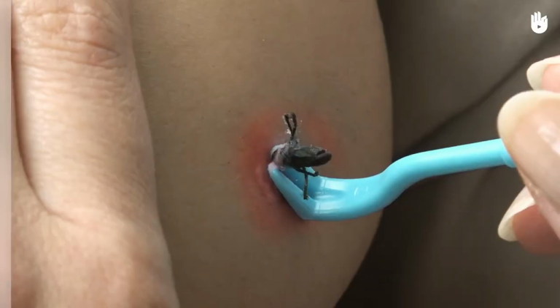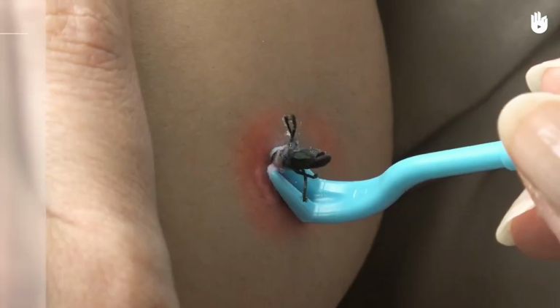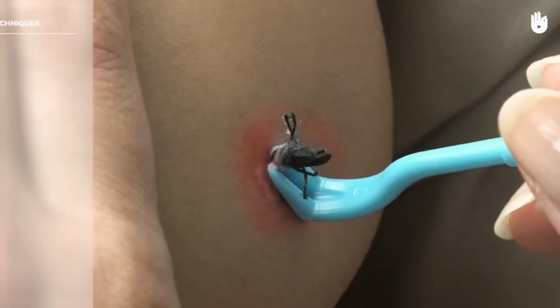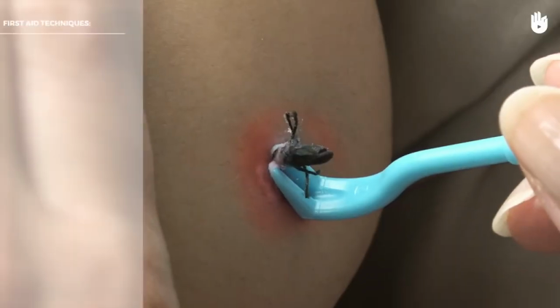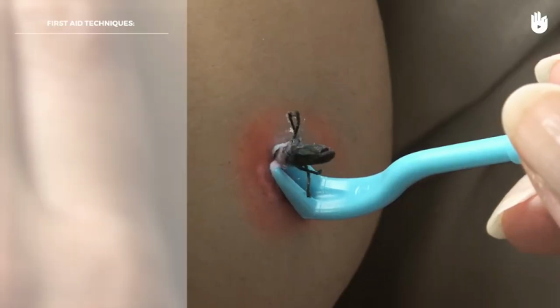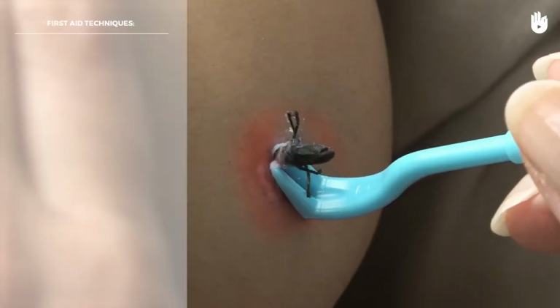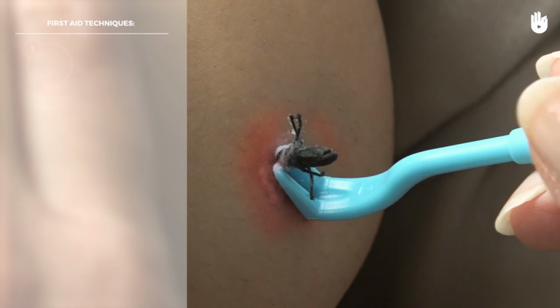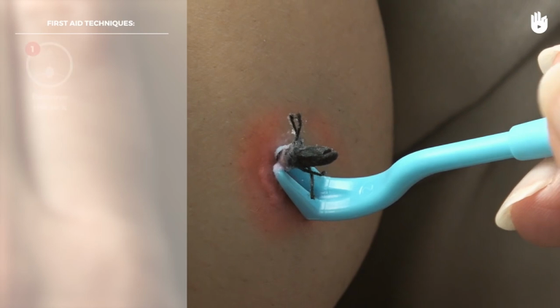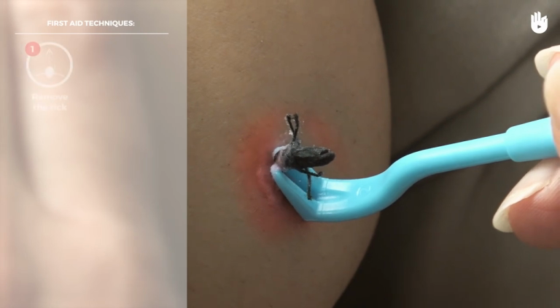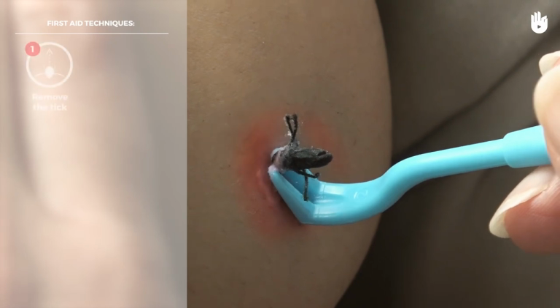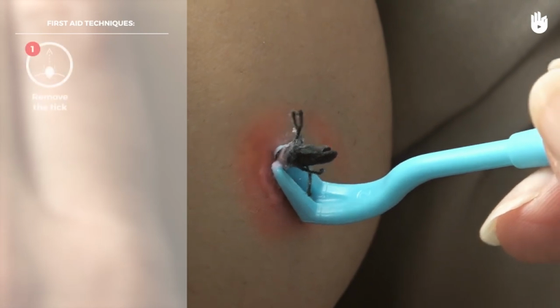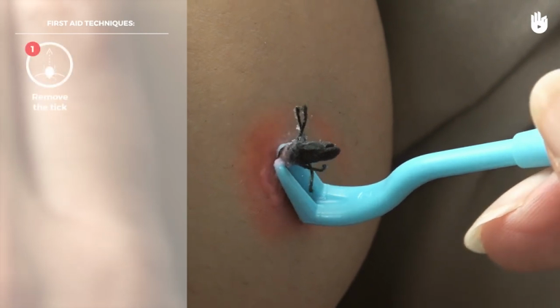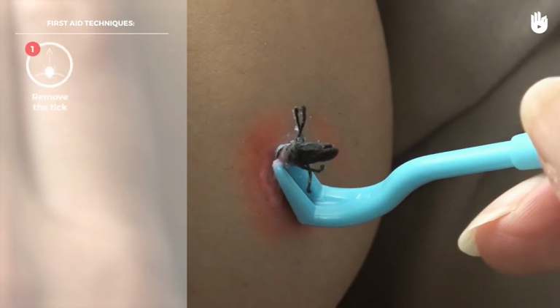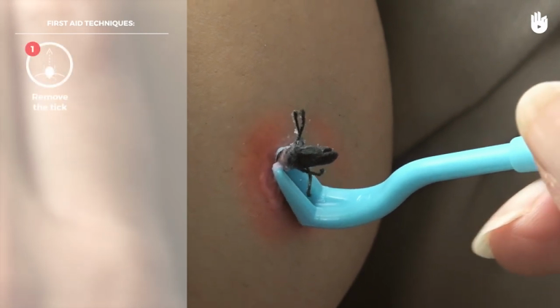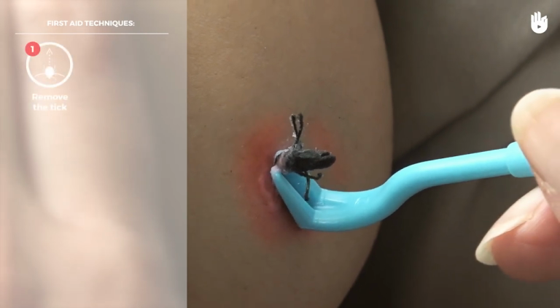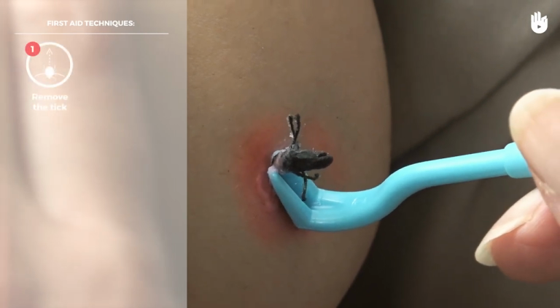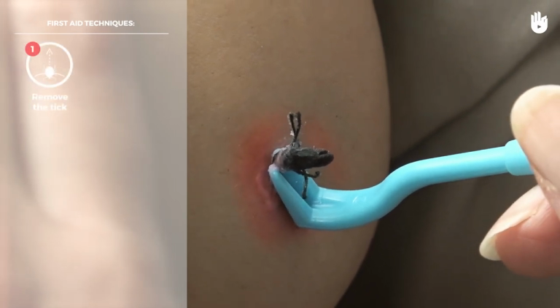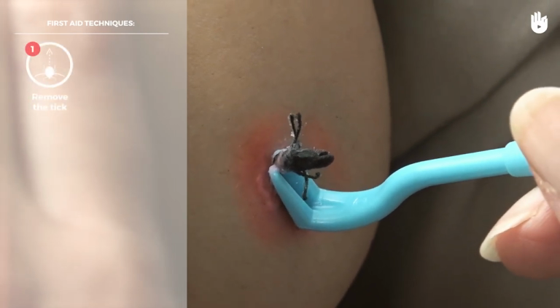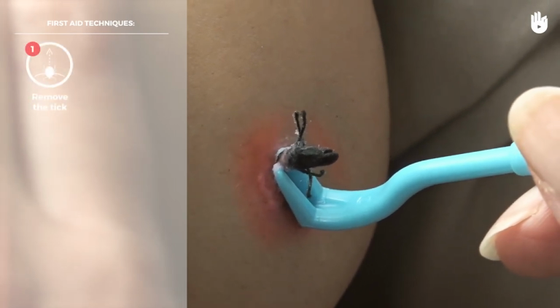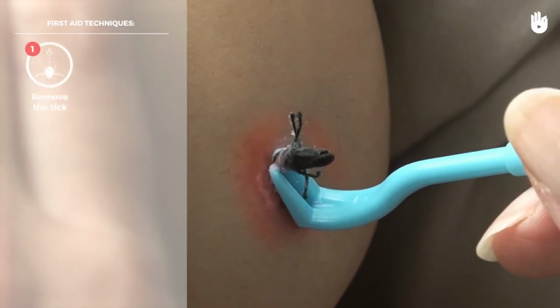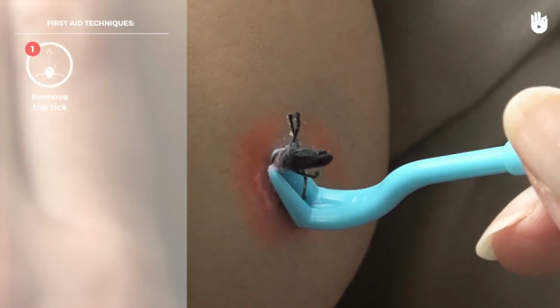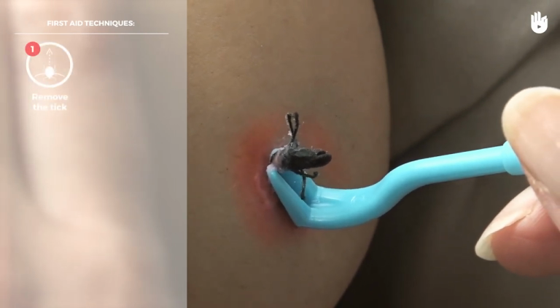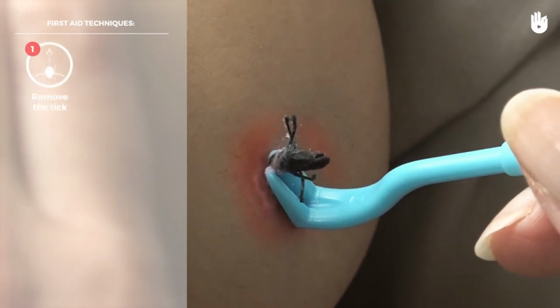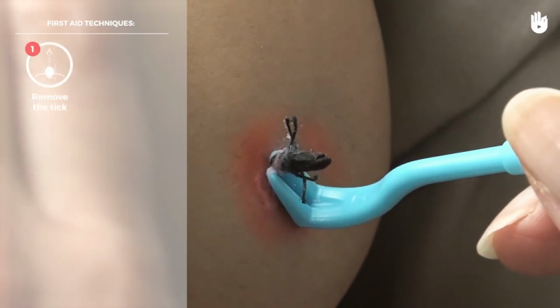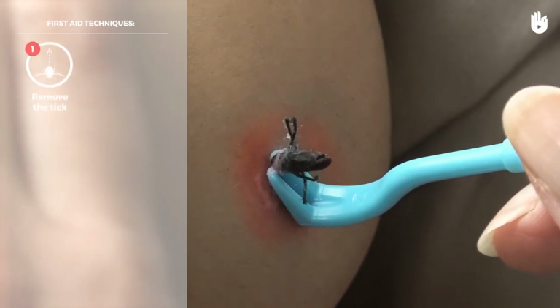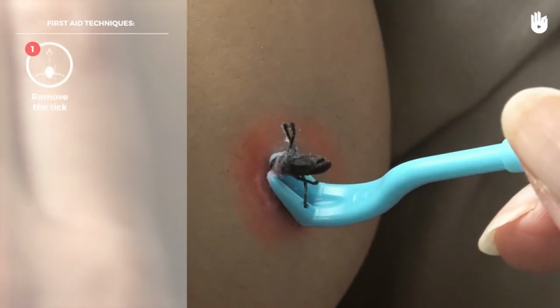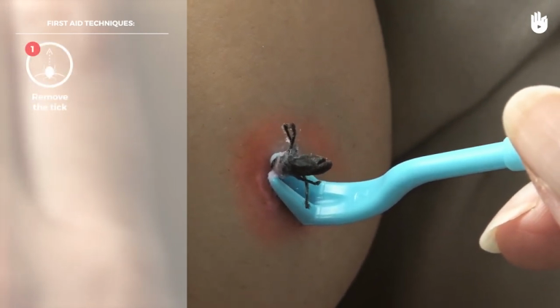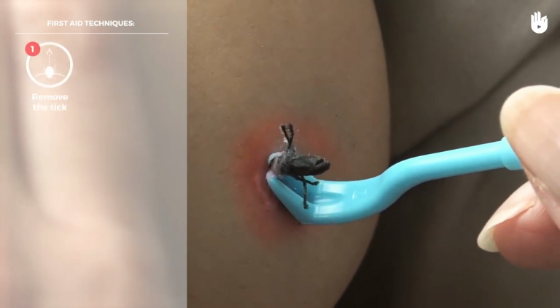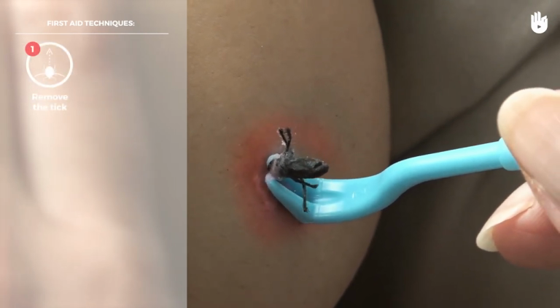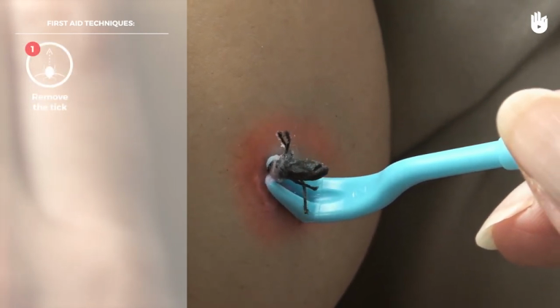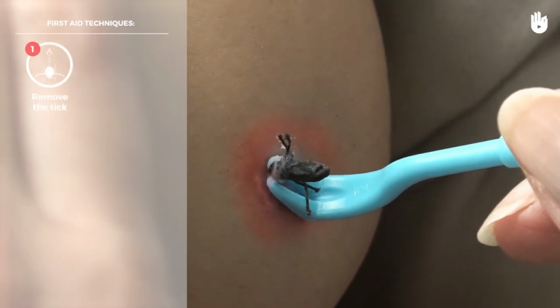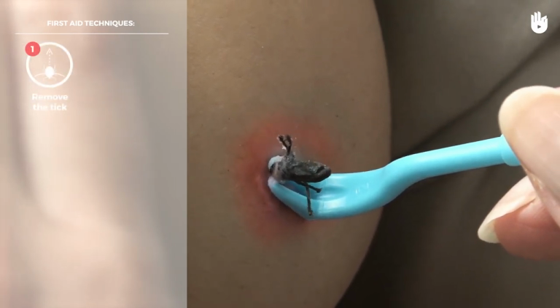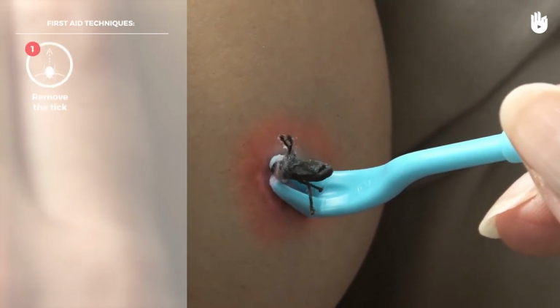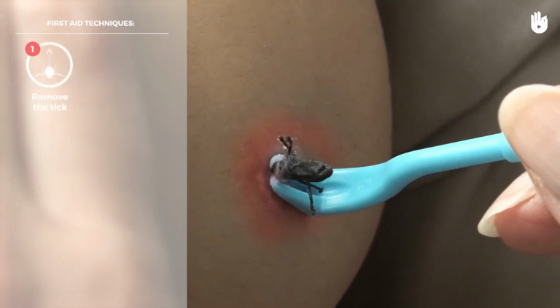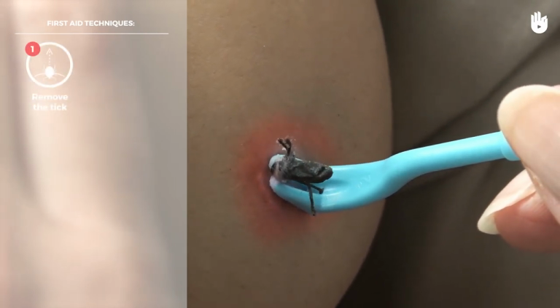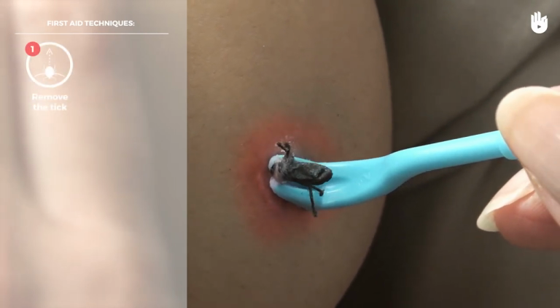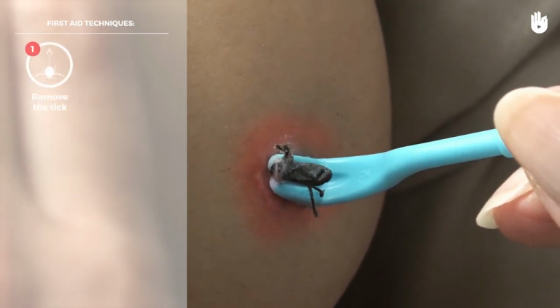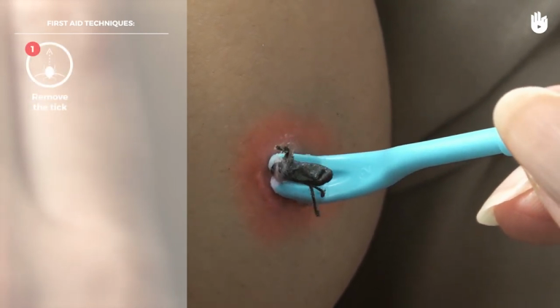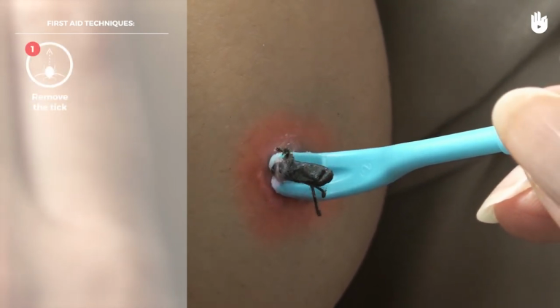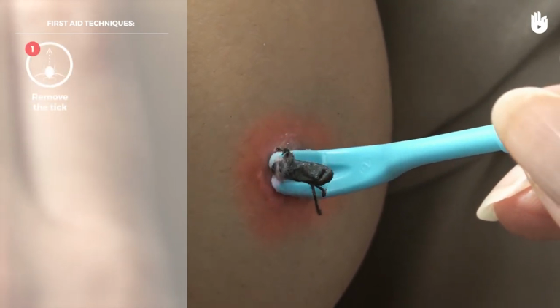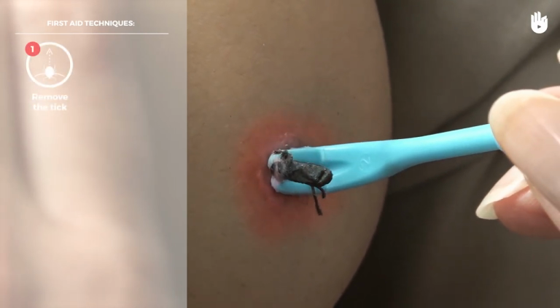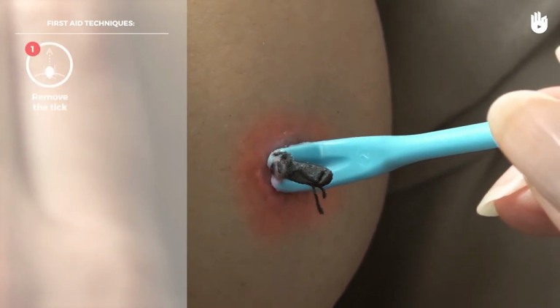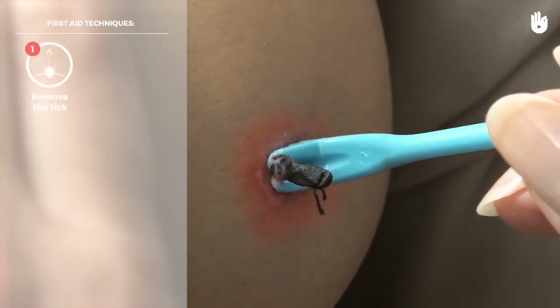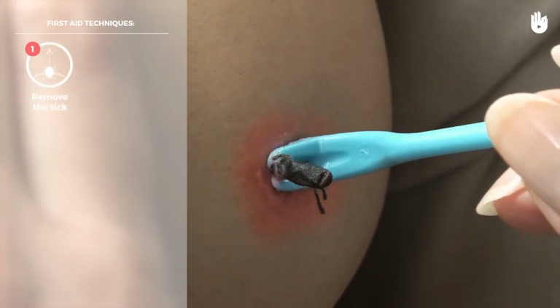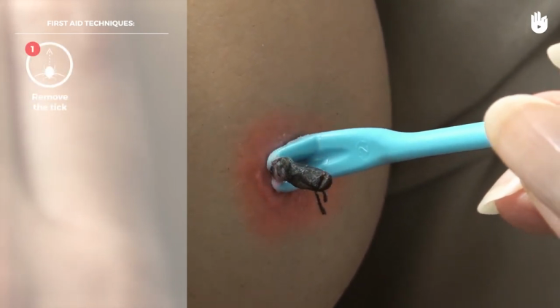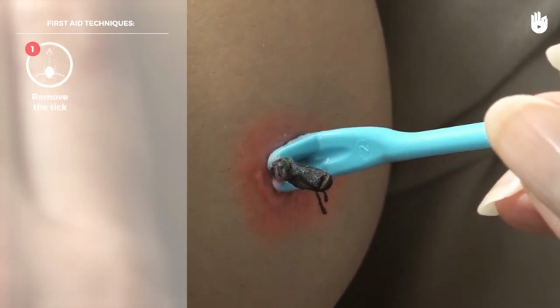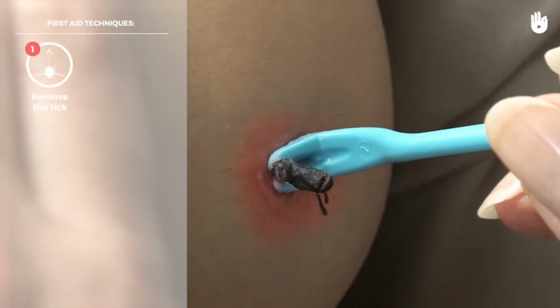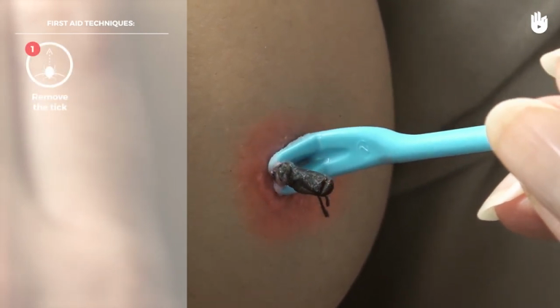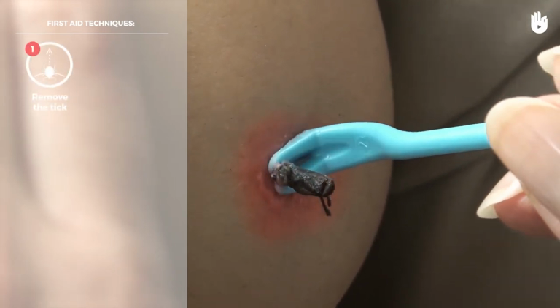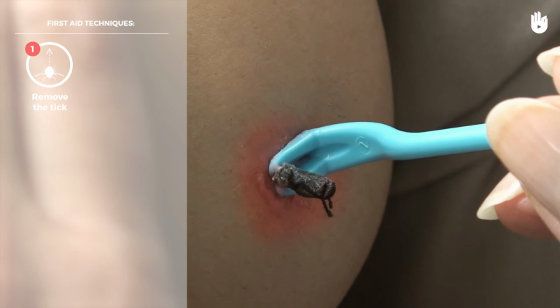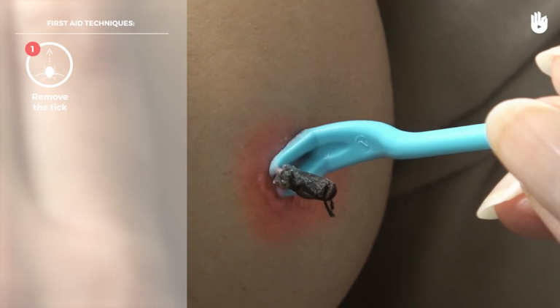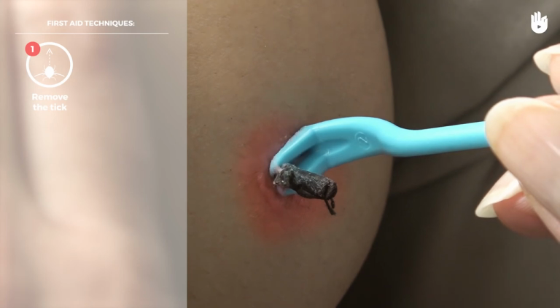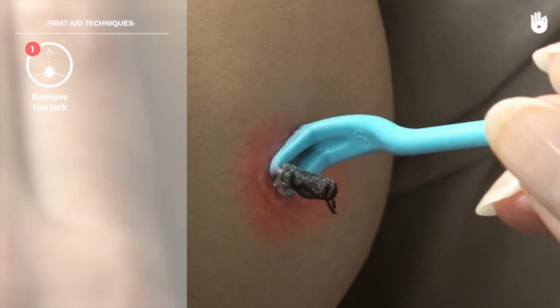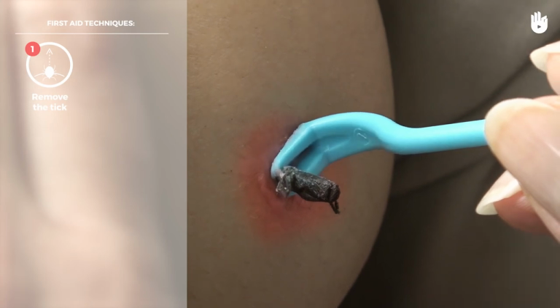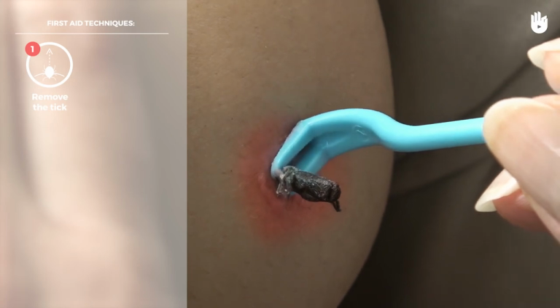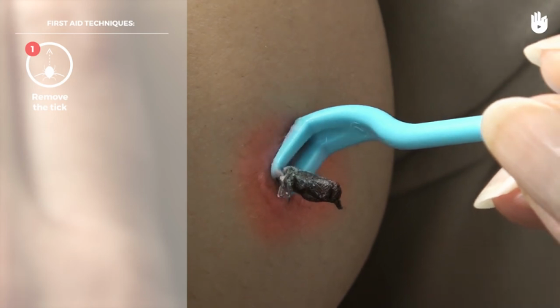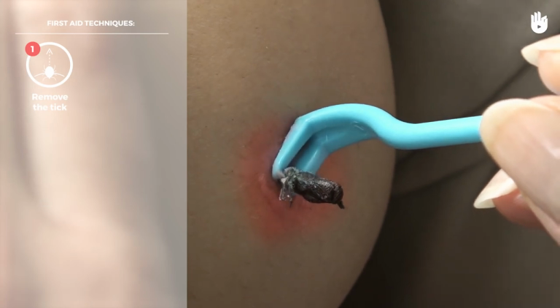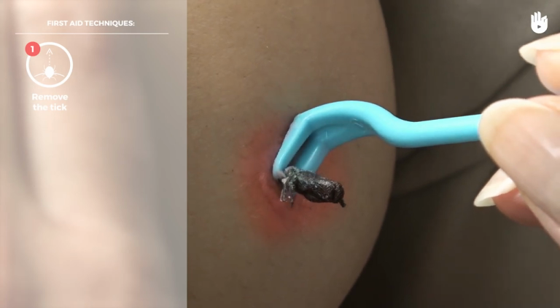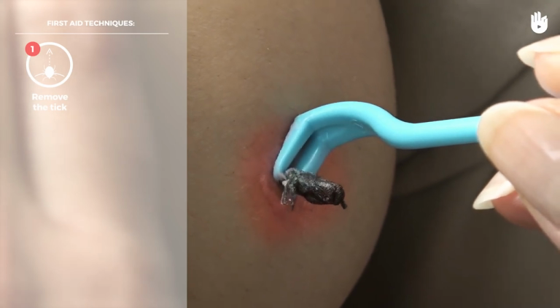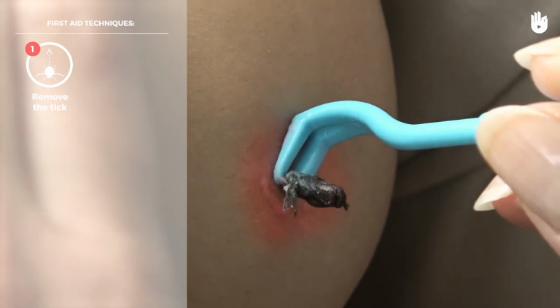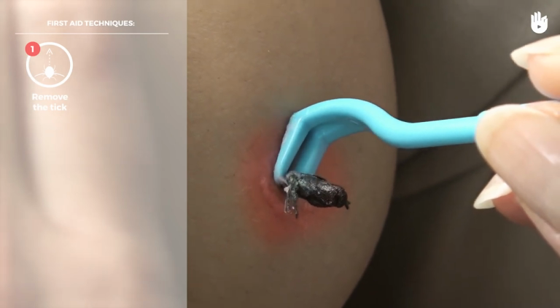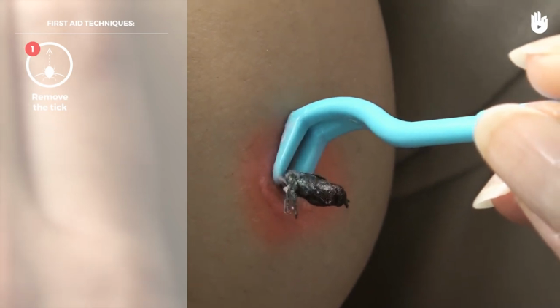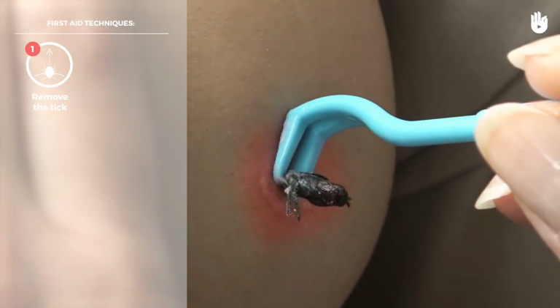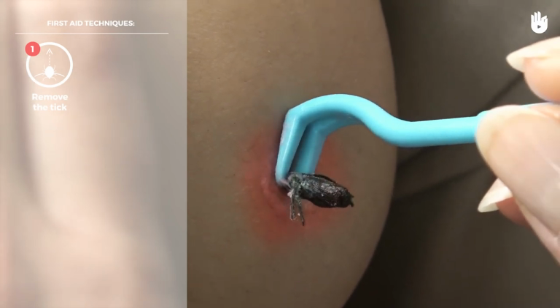Take hold of the tick as close to the skin as possible with the help of a specially designed tick-removing tool. Gradually turn and remove it.